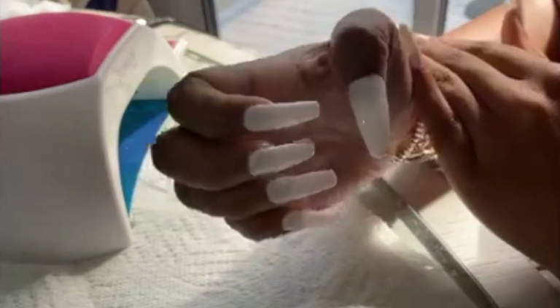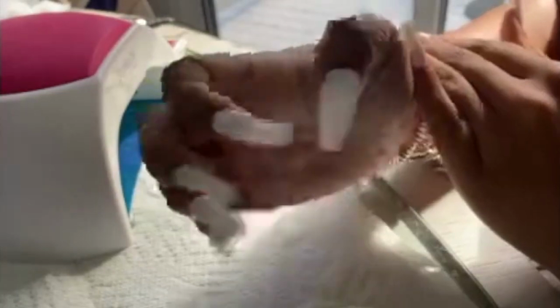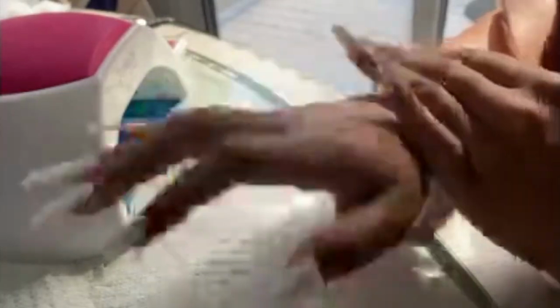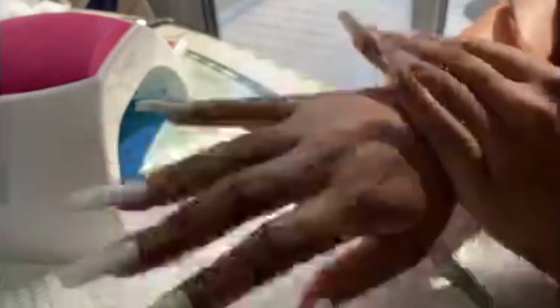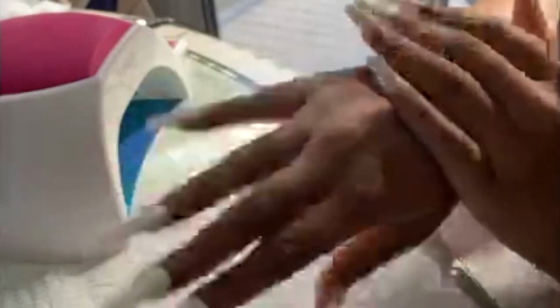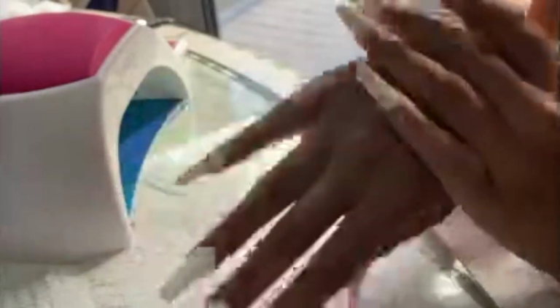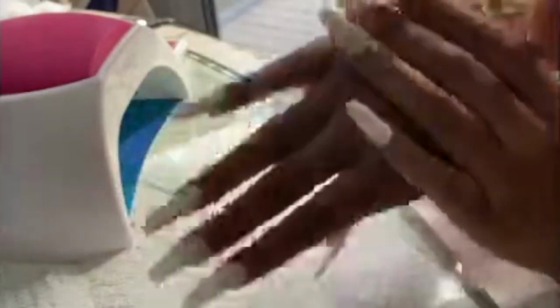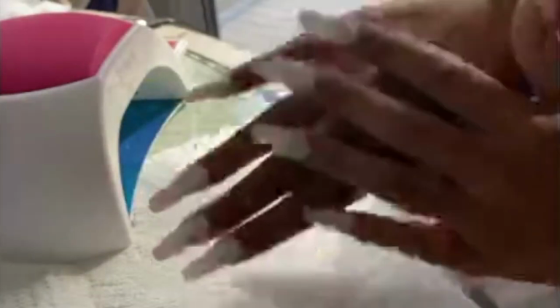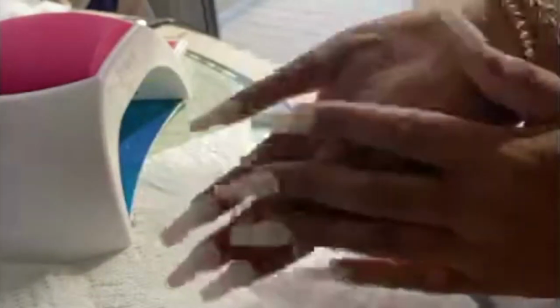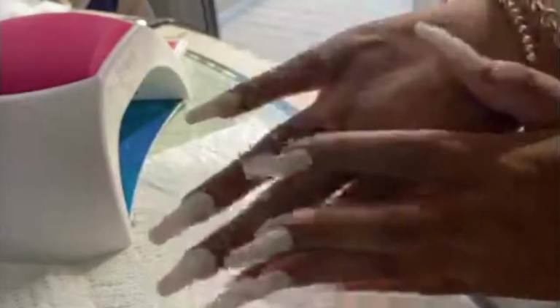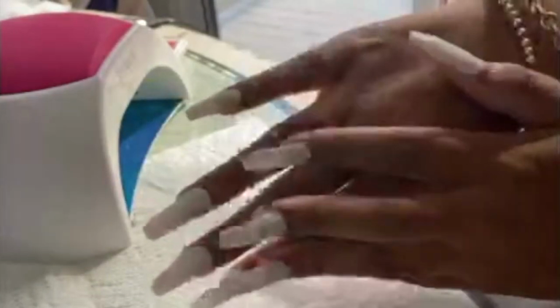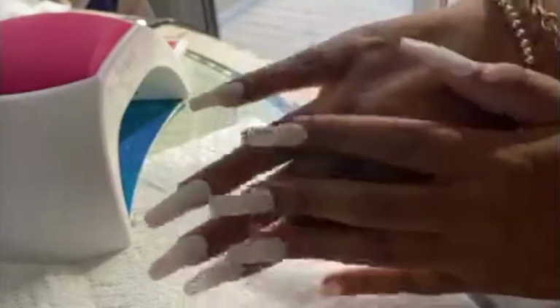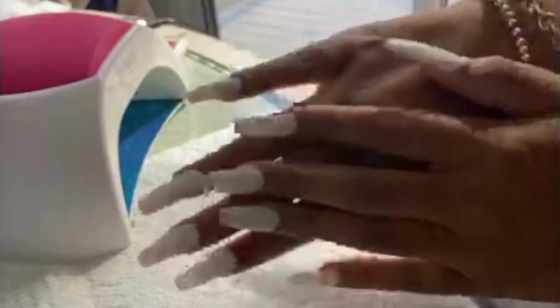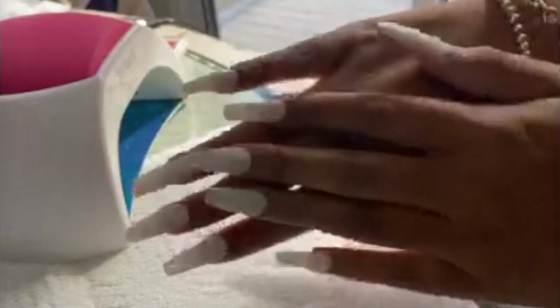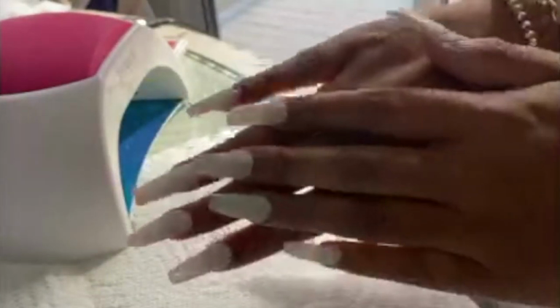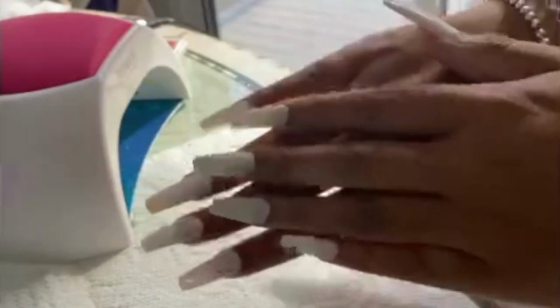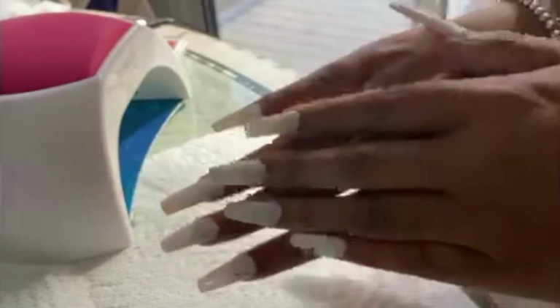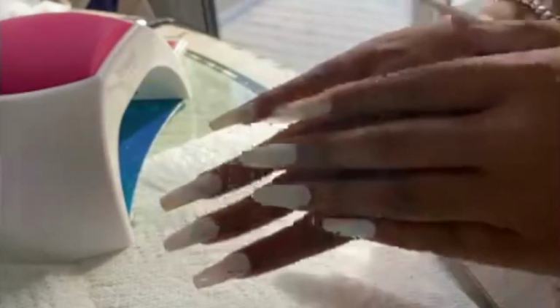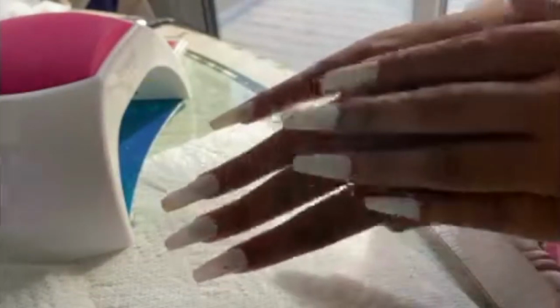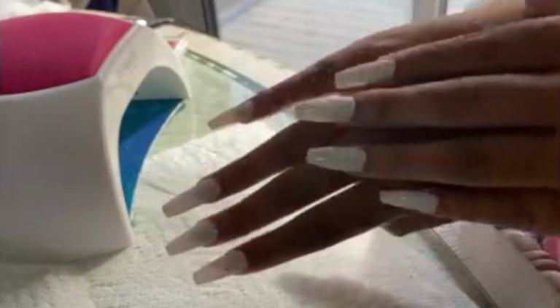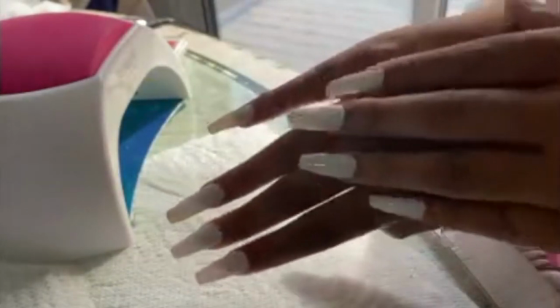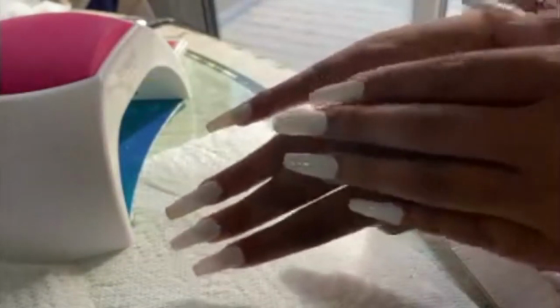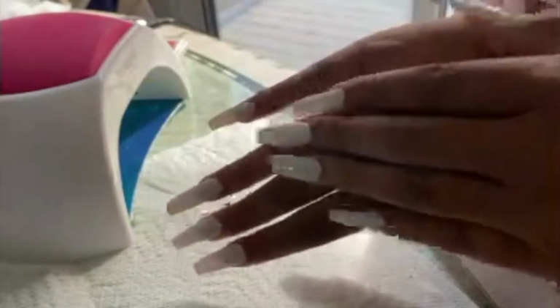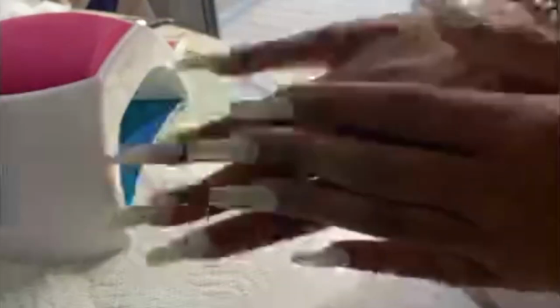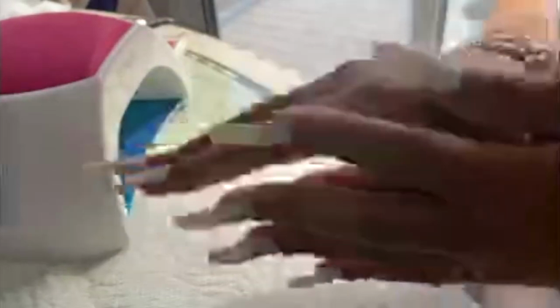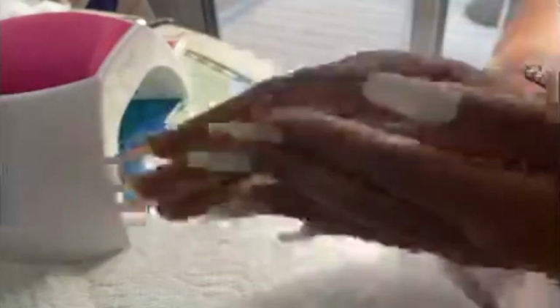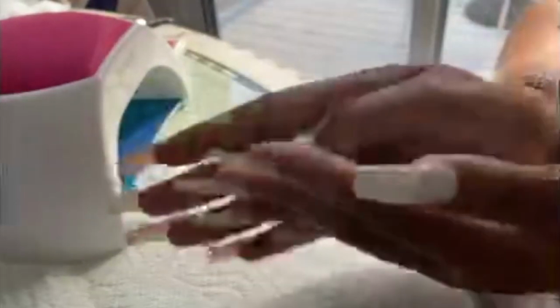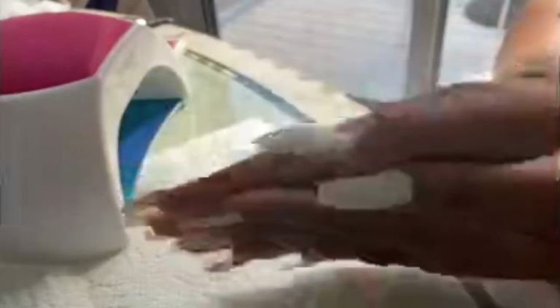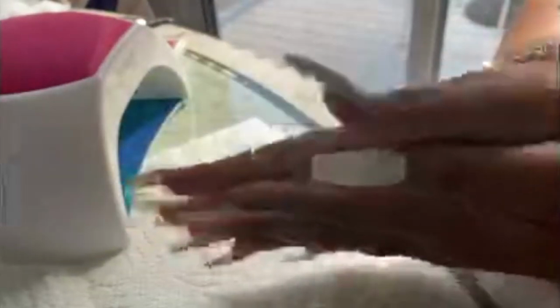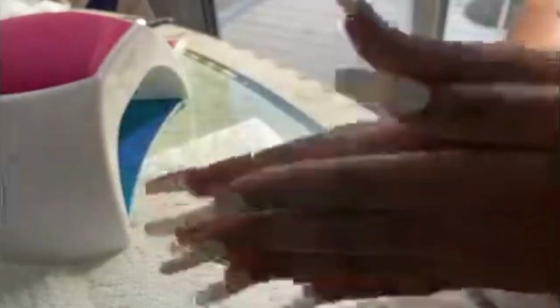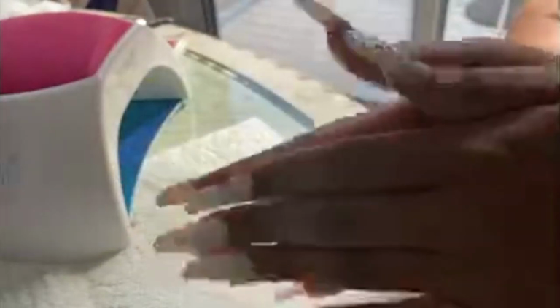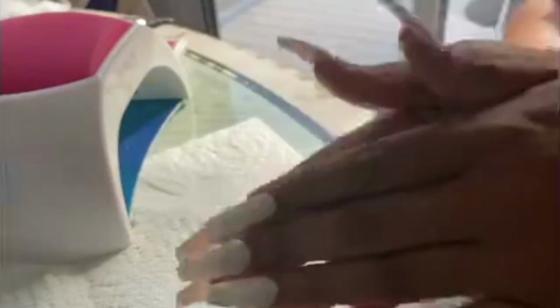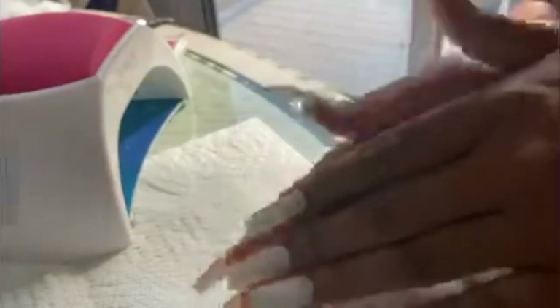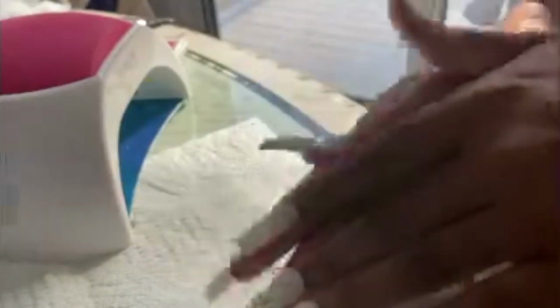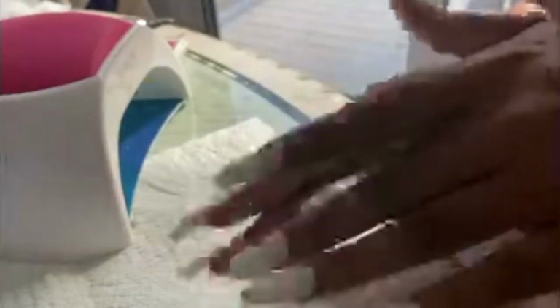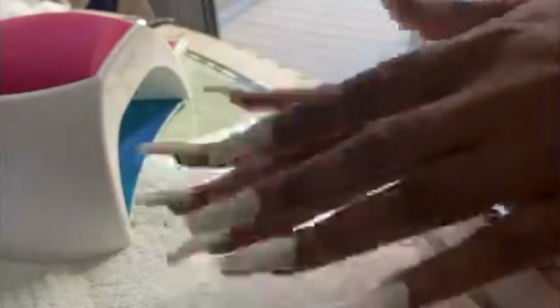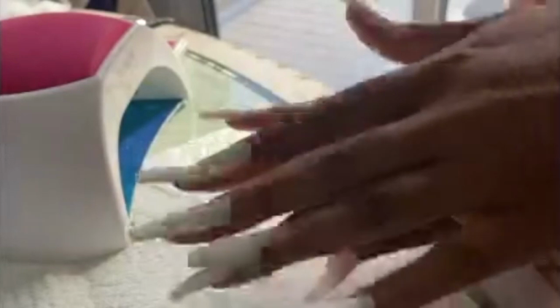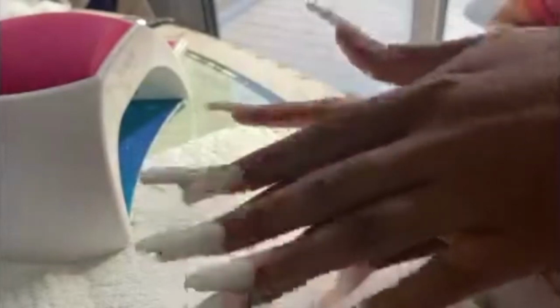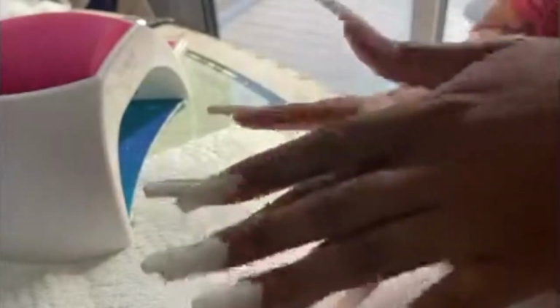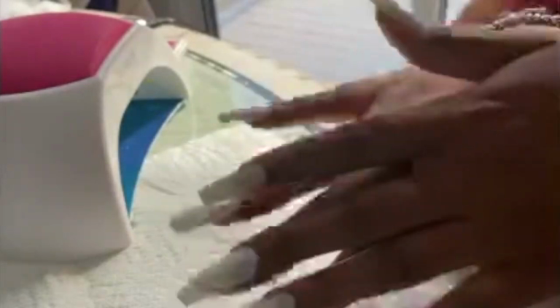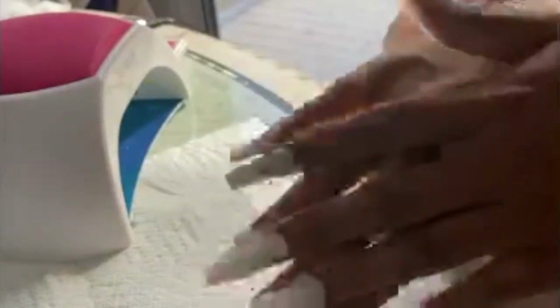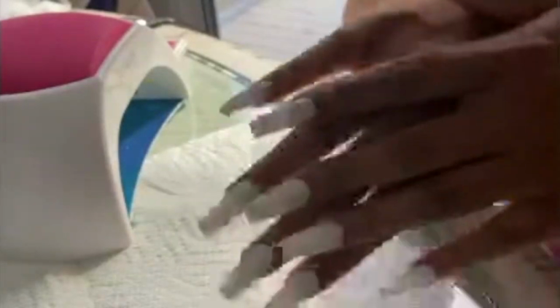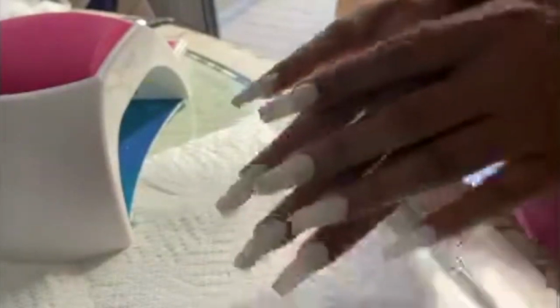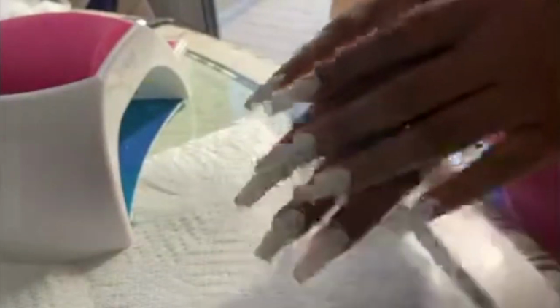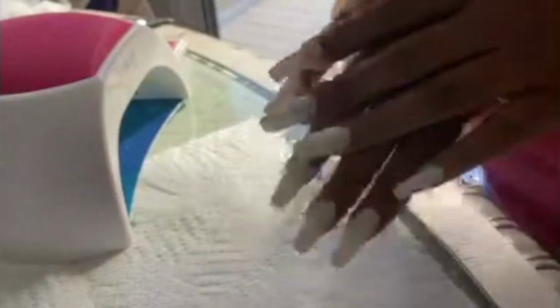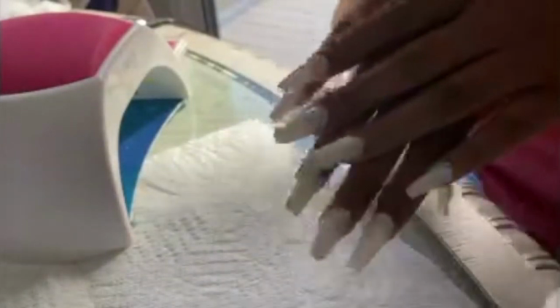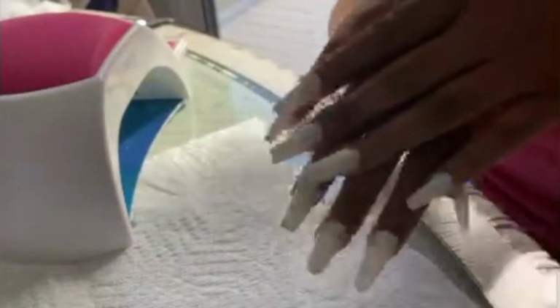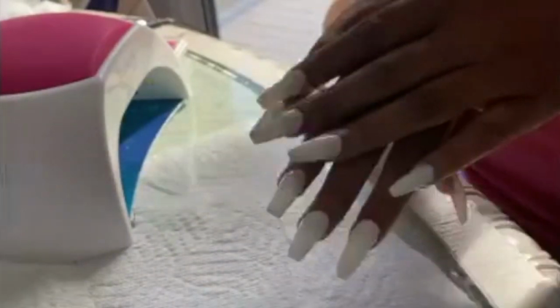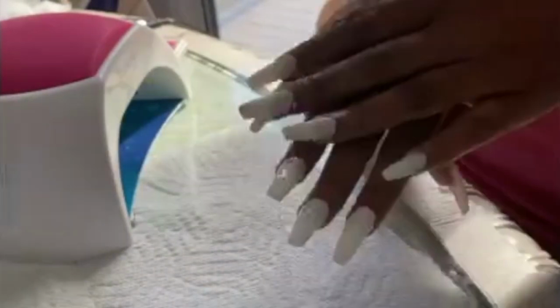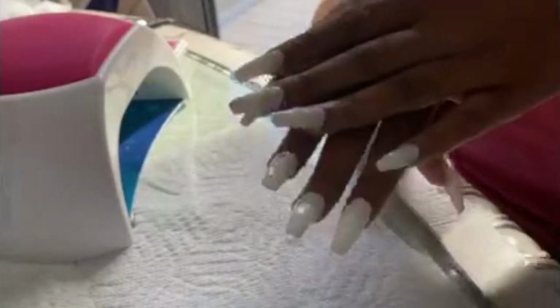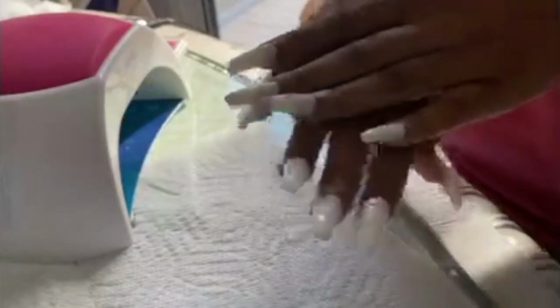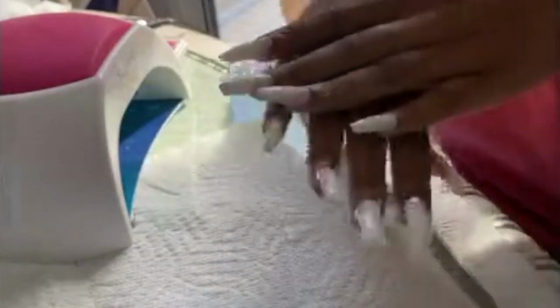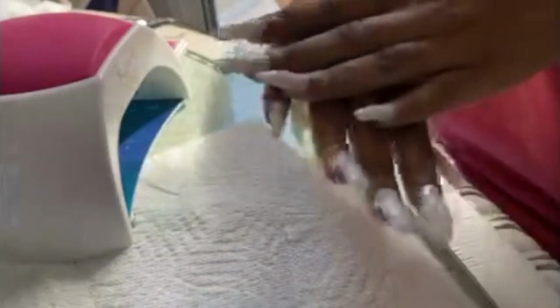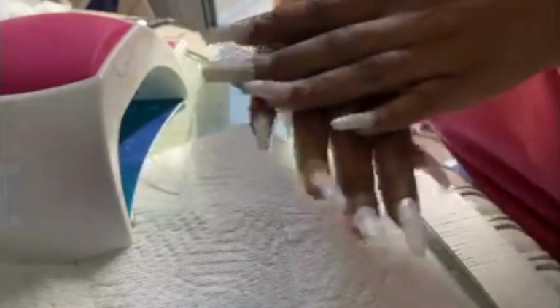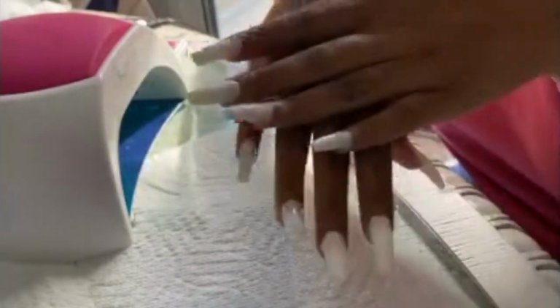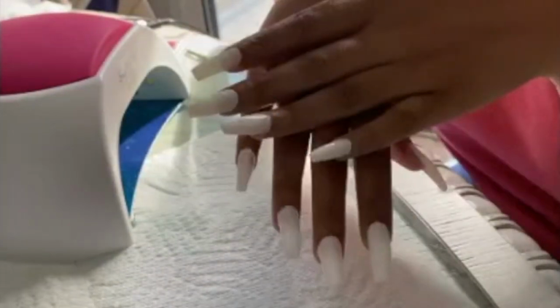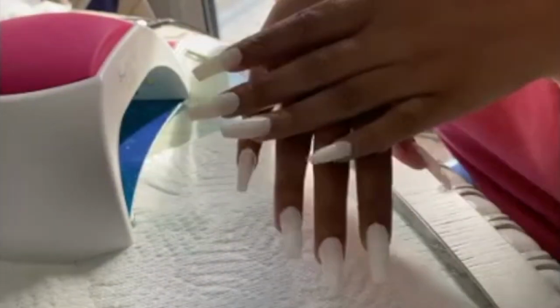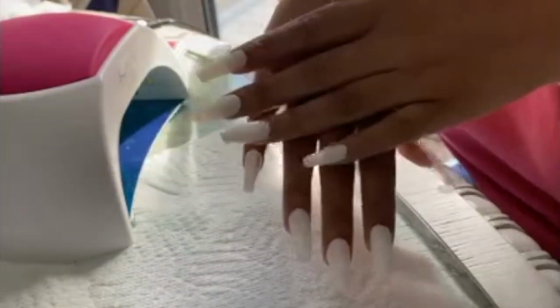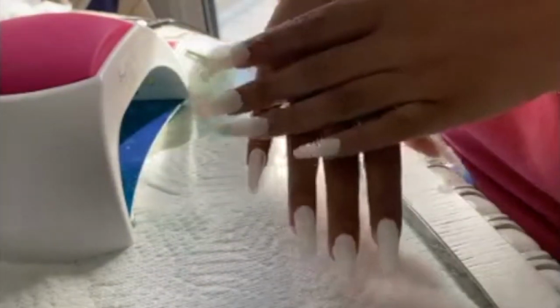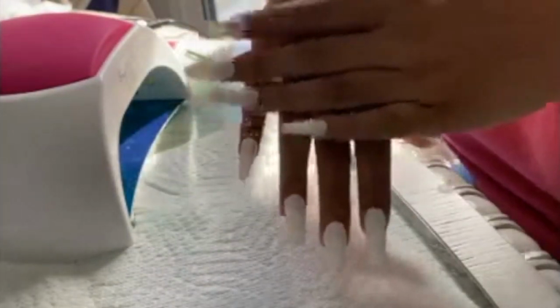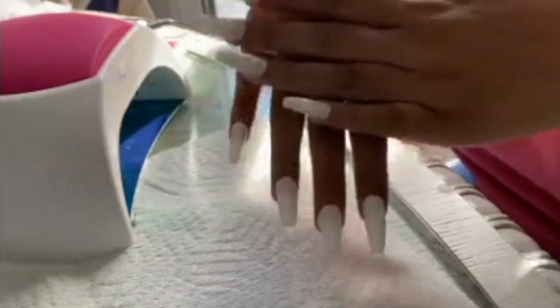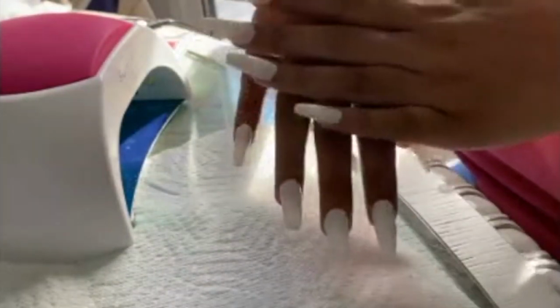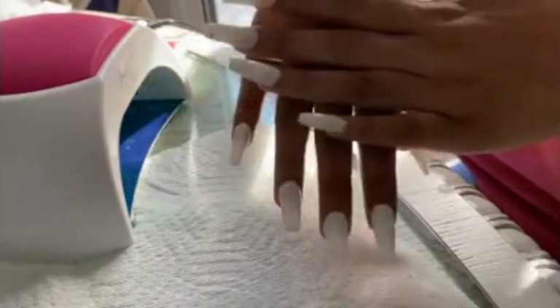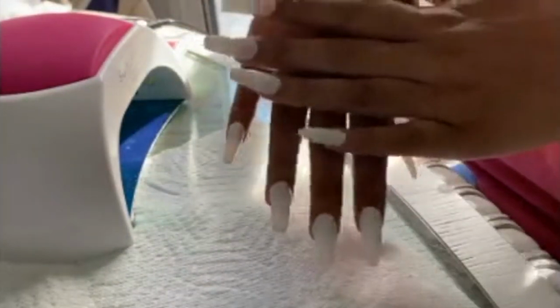Cute long white nails! Anyways guys, thanks for watching my first video. I hope you guys enjoy — see you on the next one!